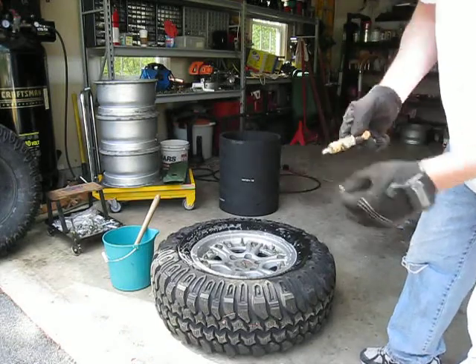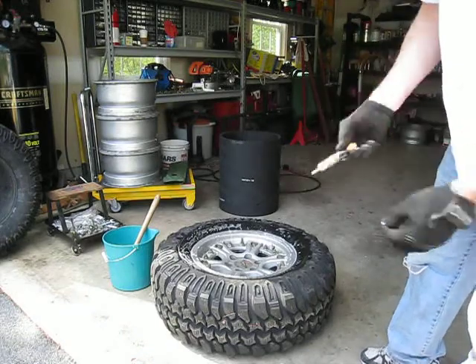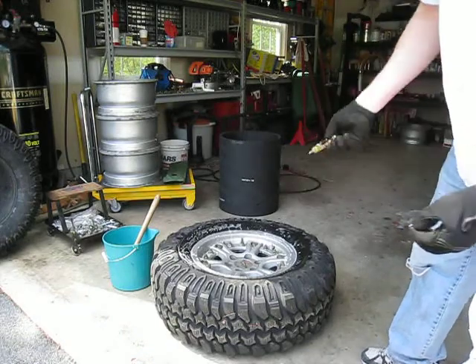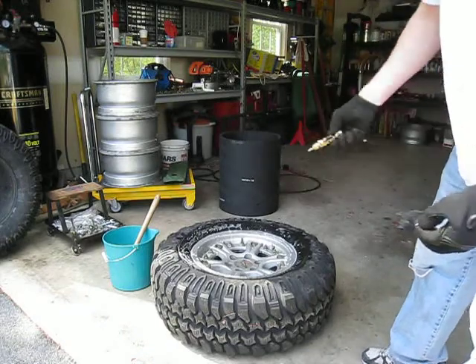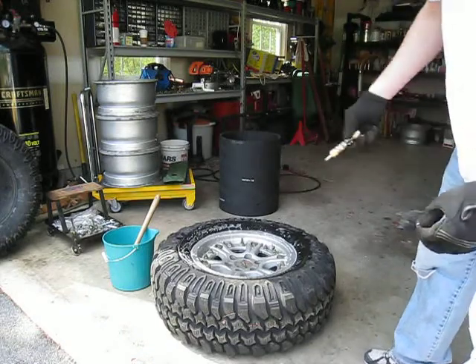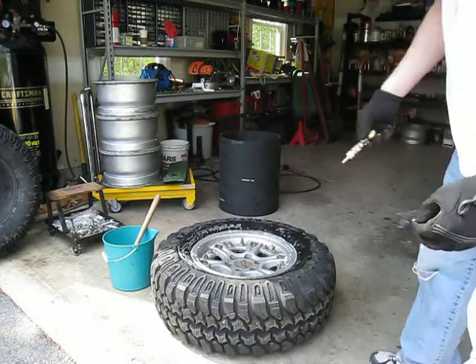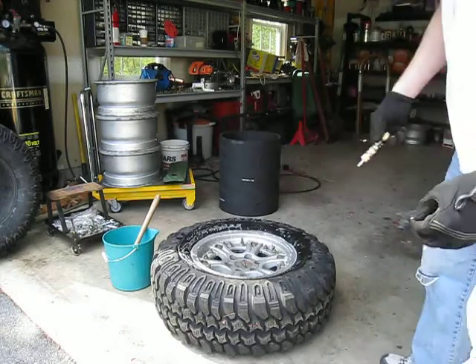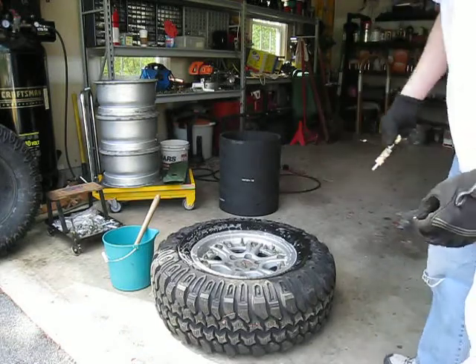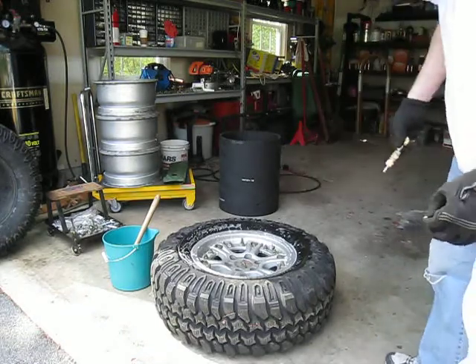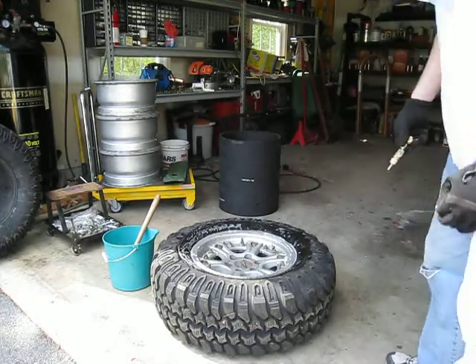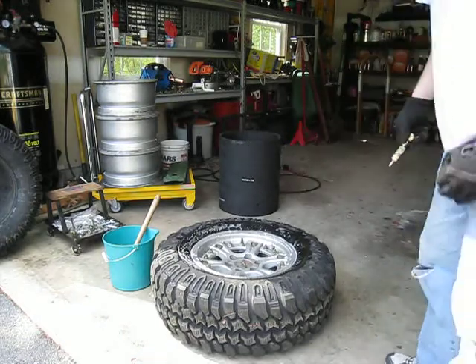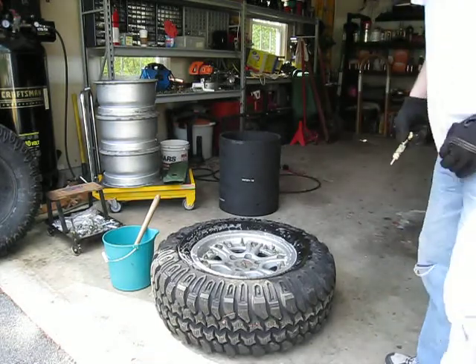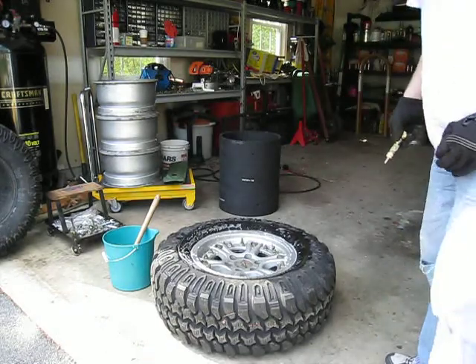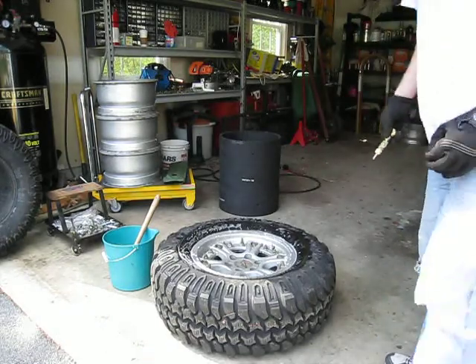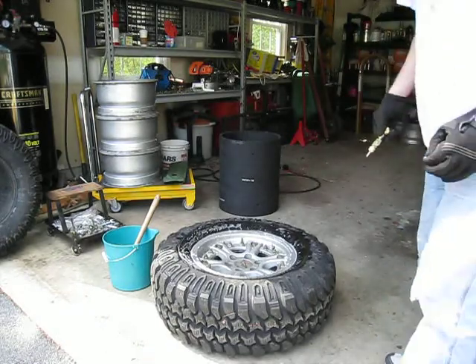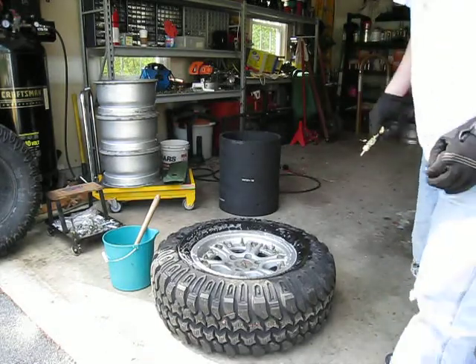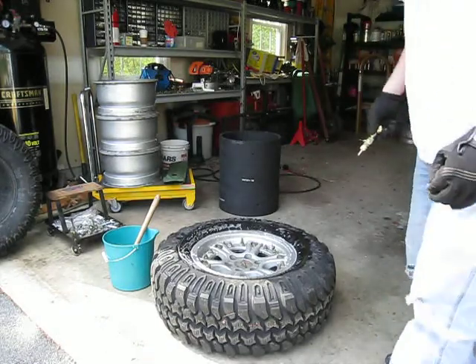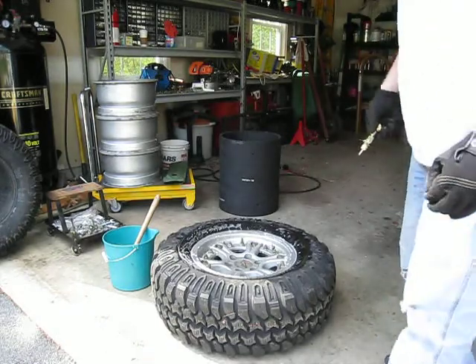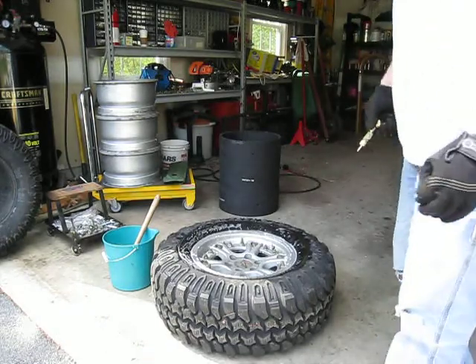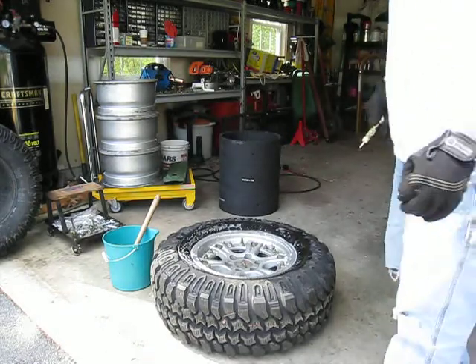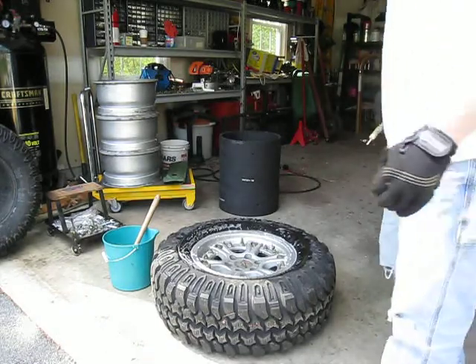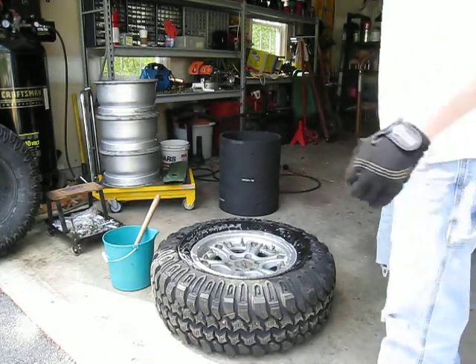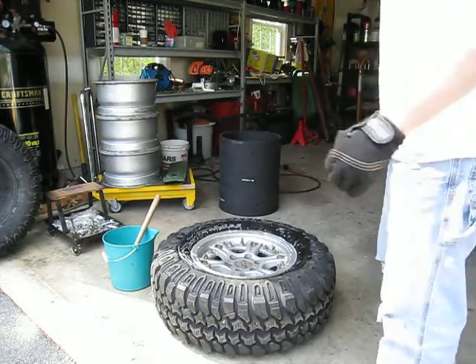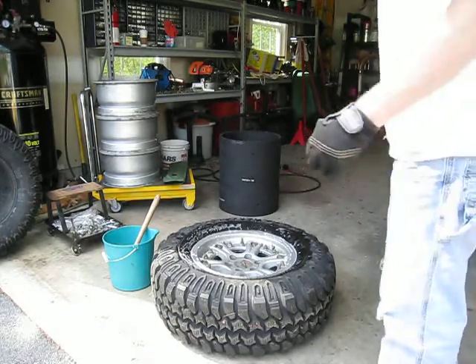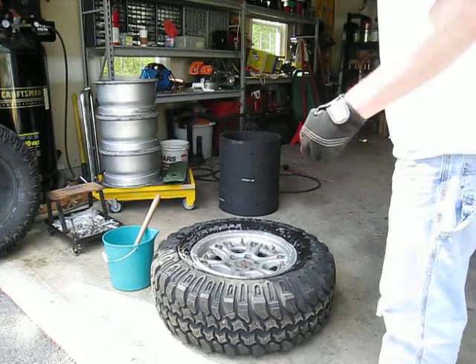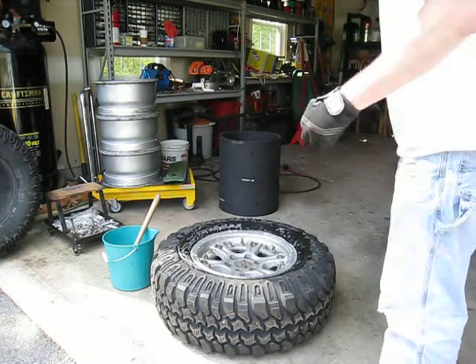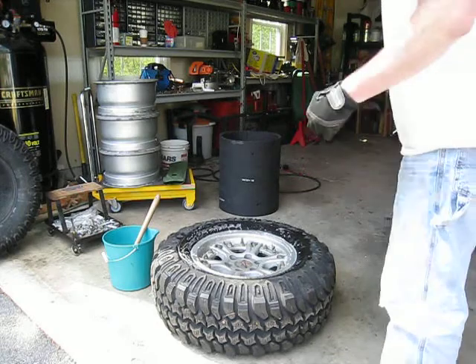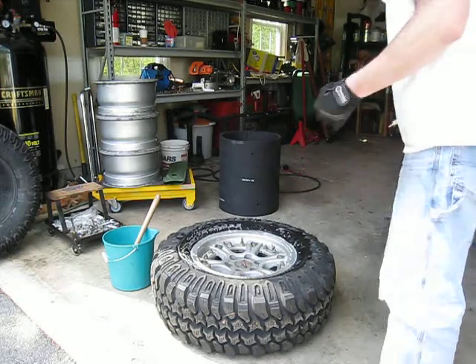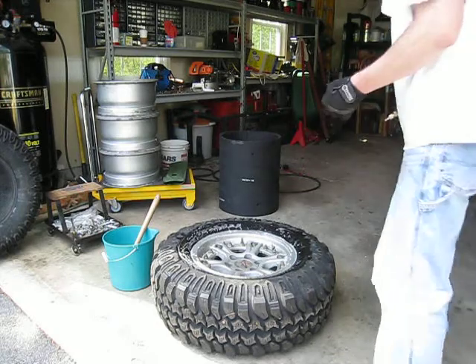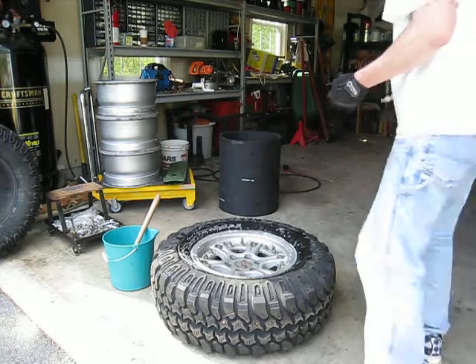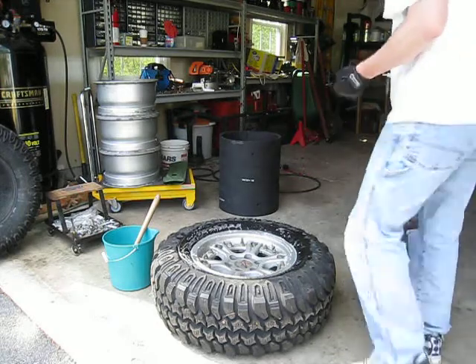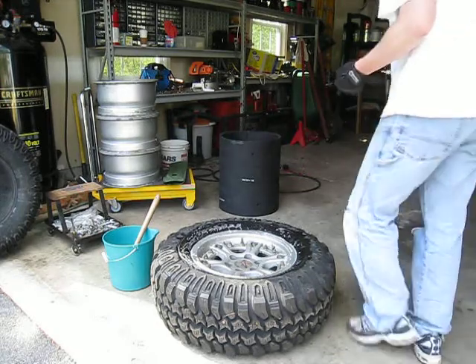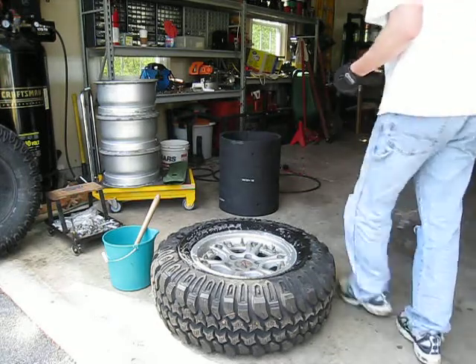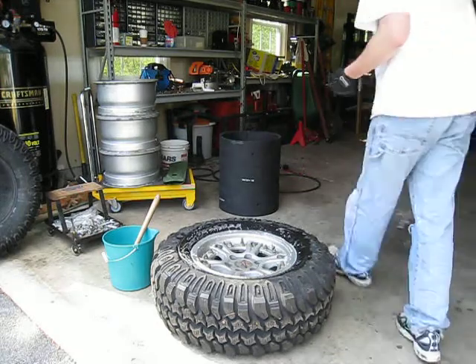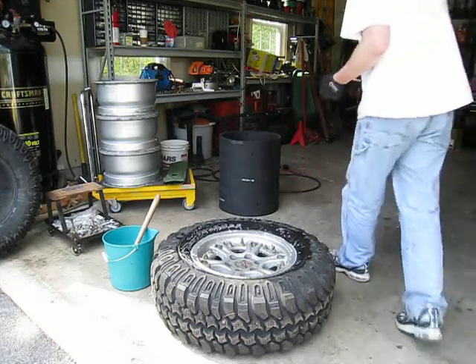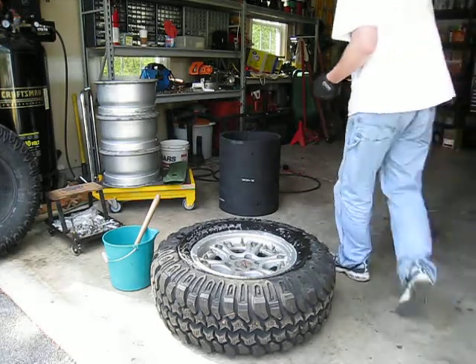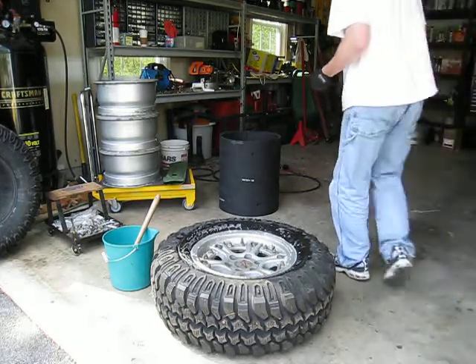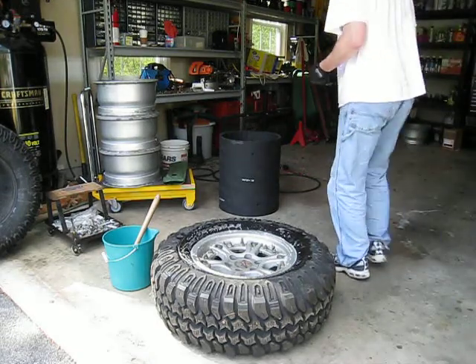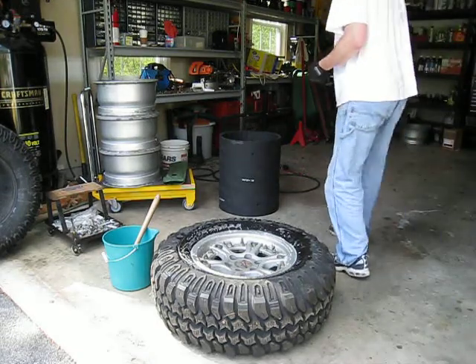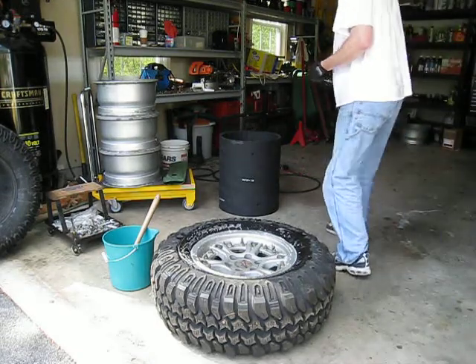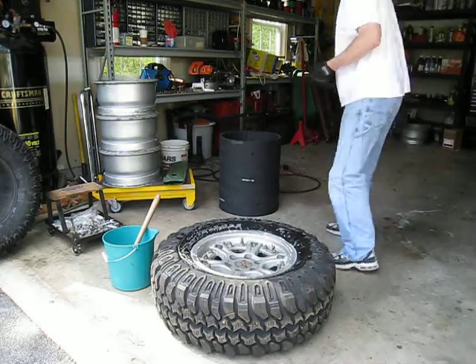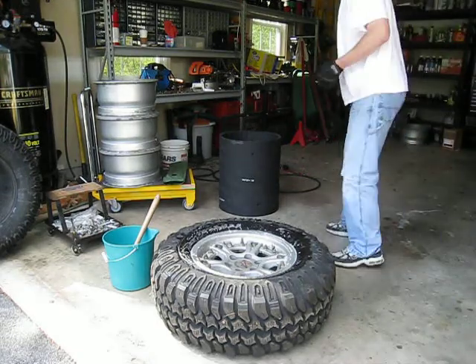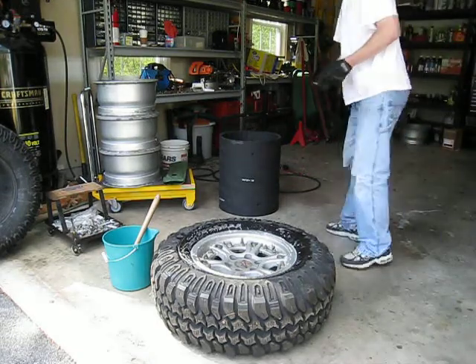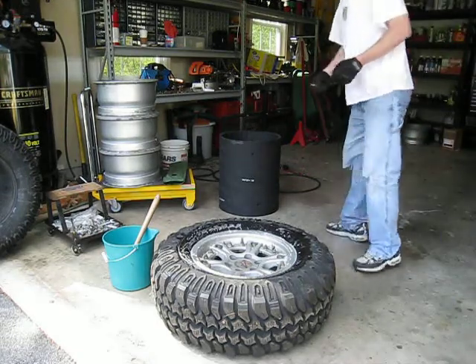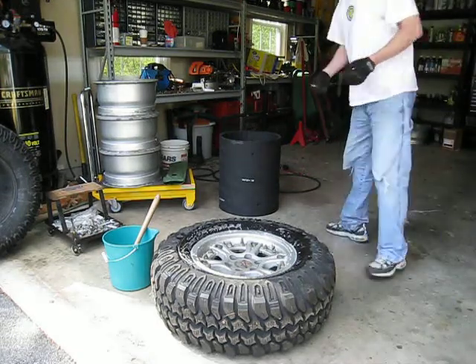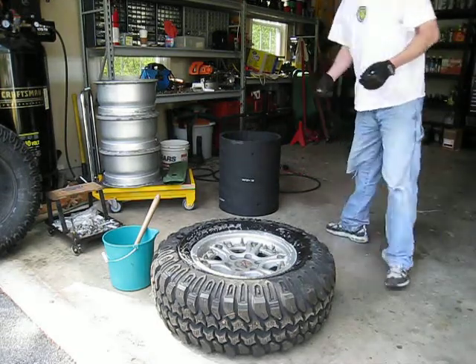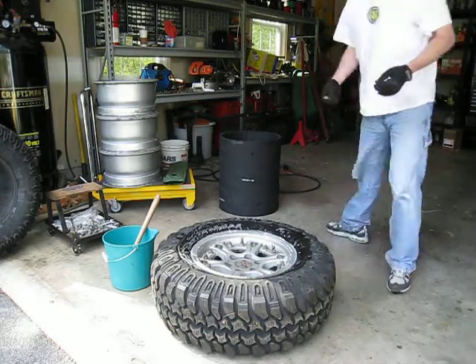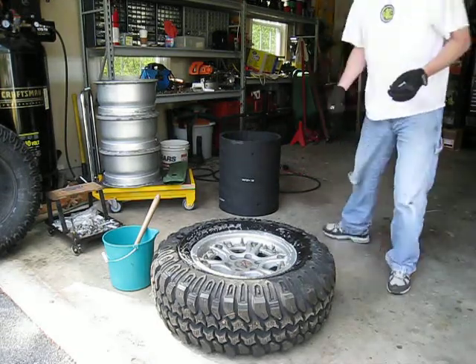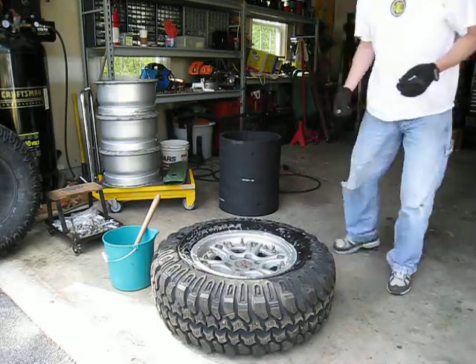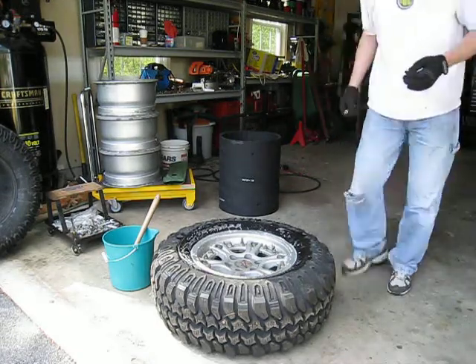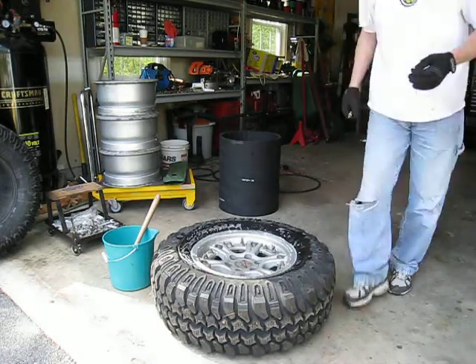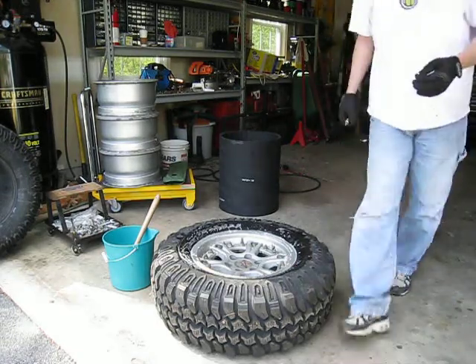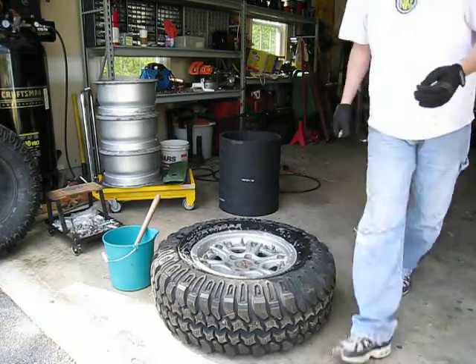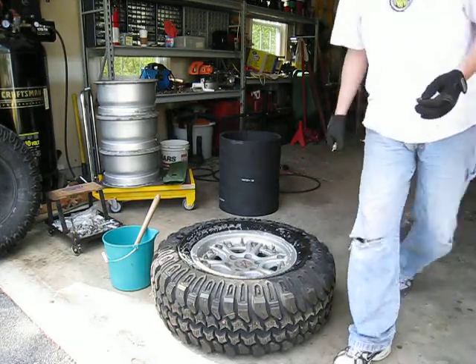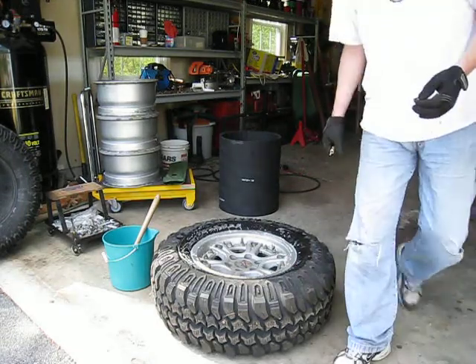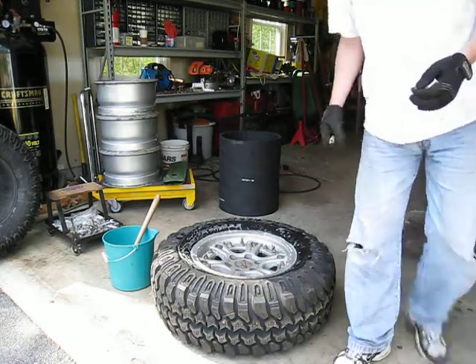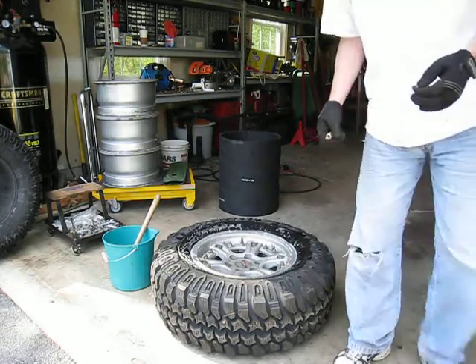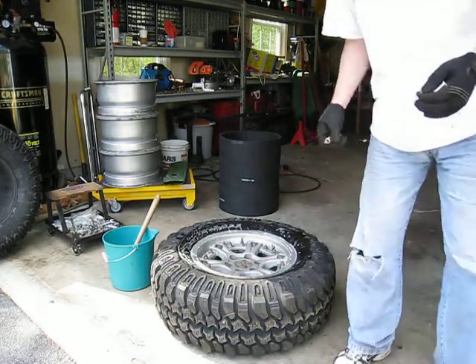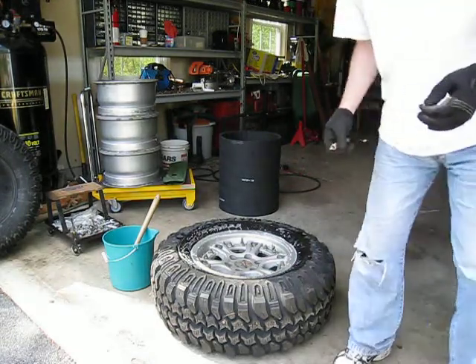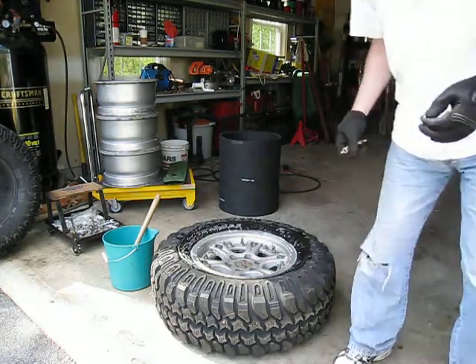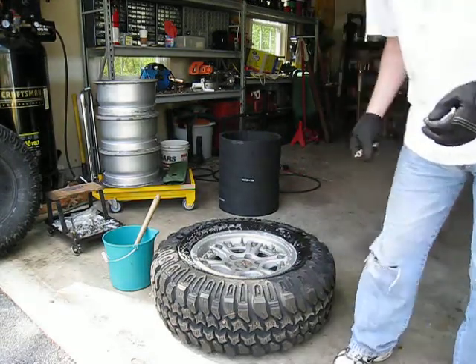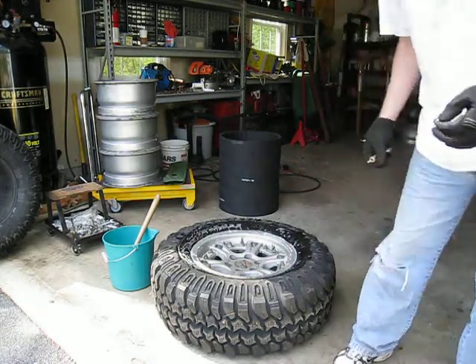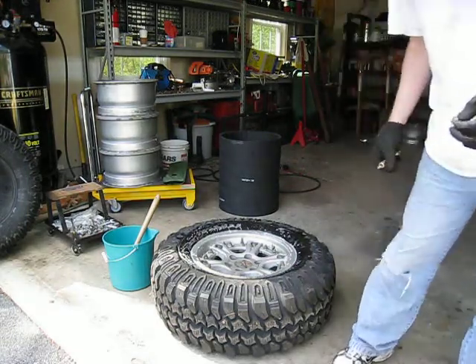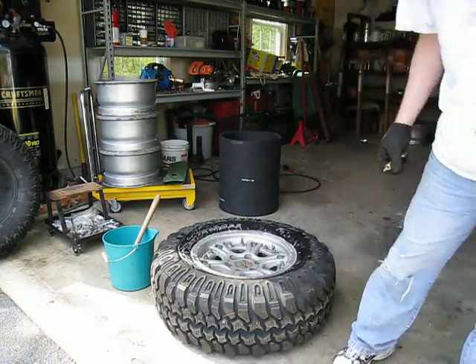That's the quickest way to actually get the air out of the tire. We'll go ahead and let that air down and I'll come back.